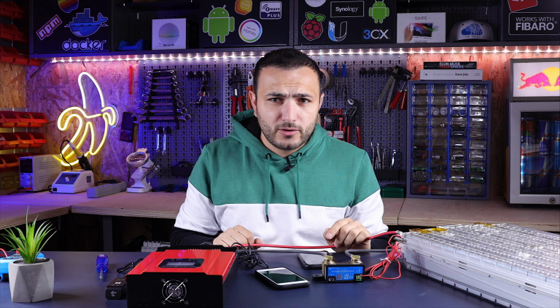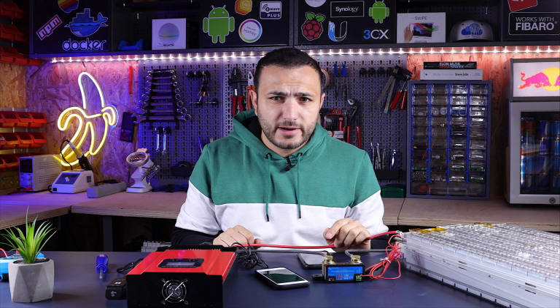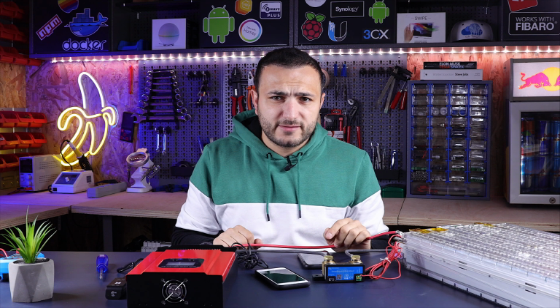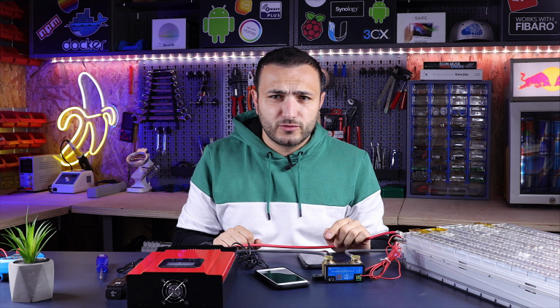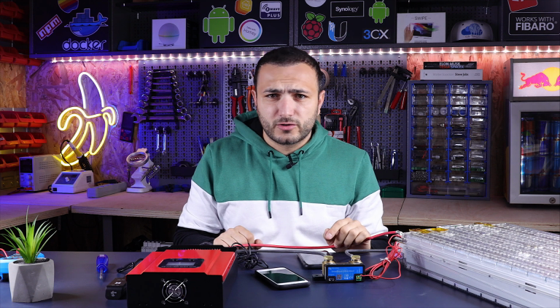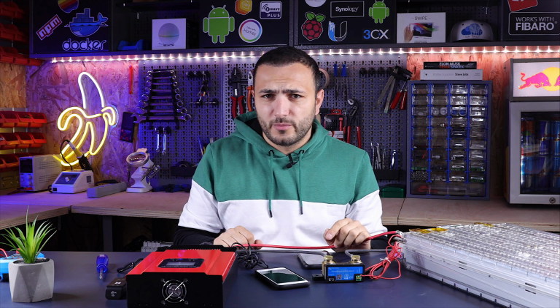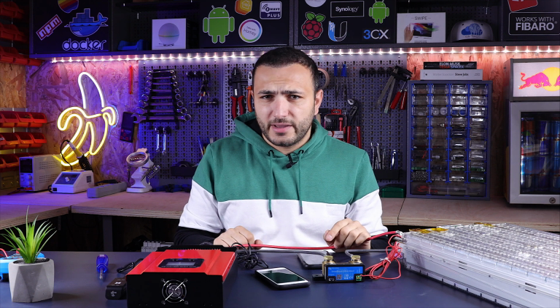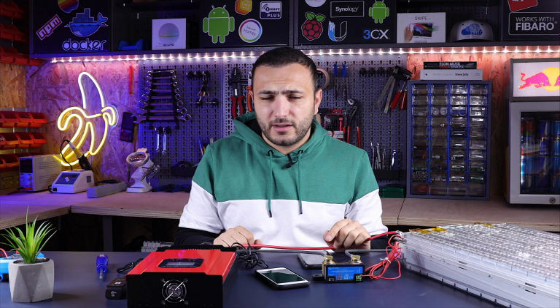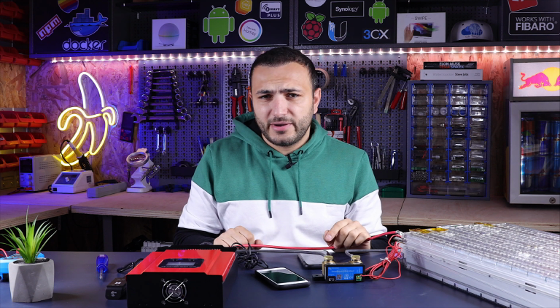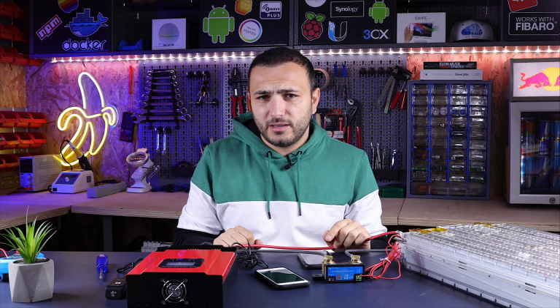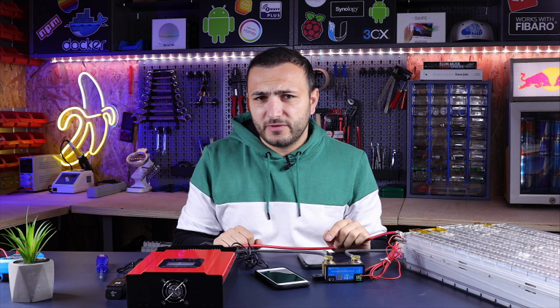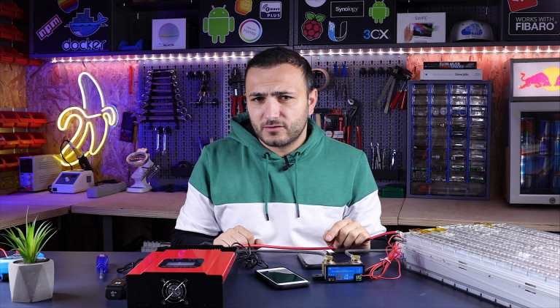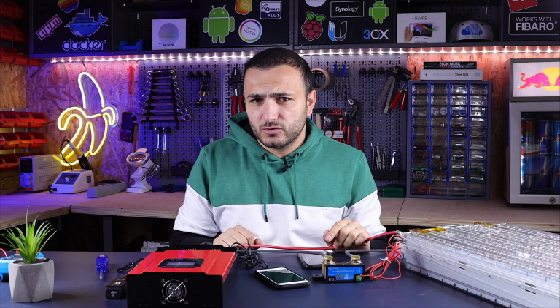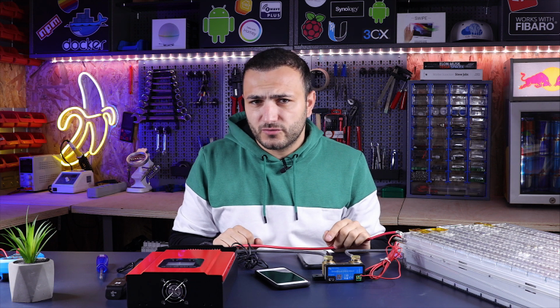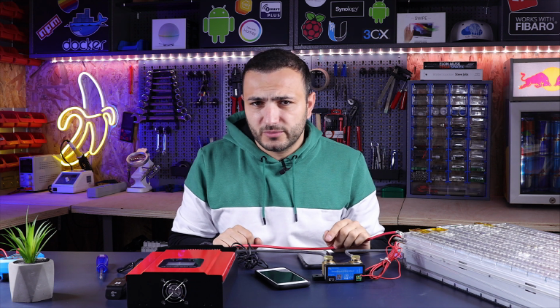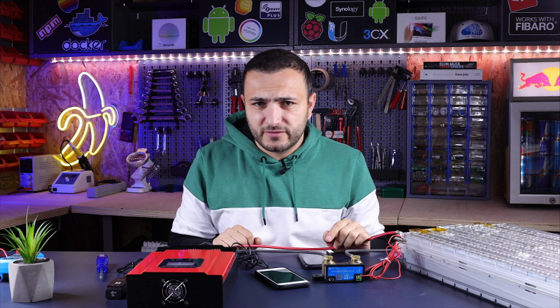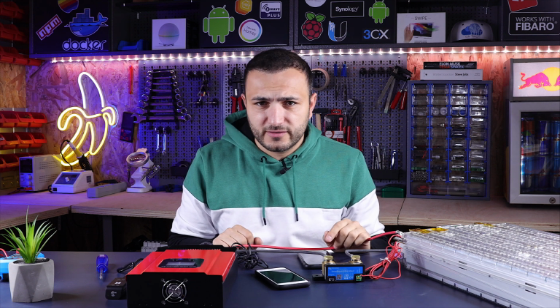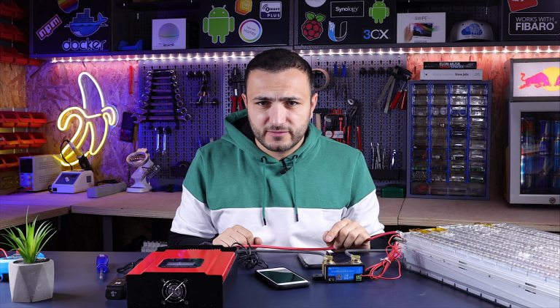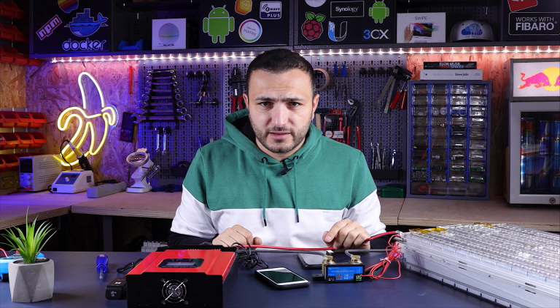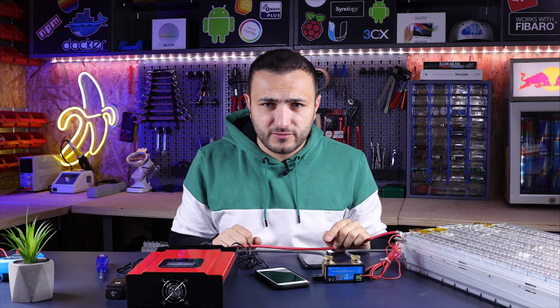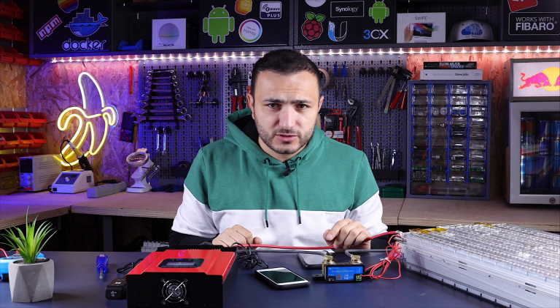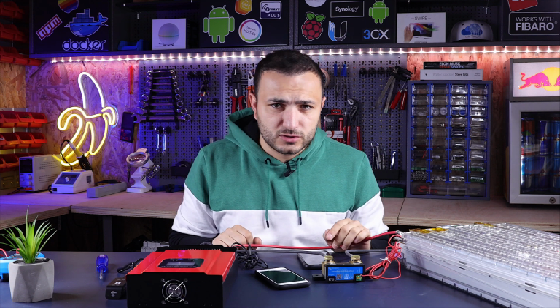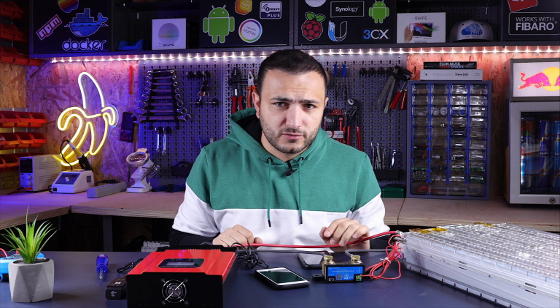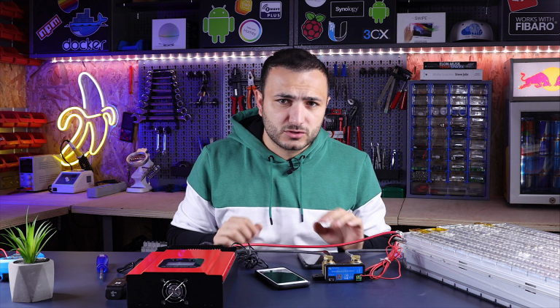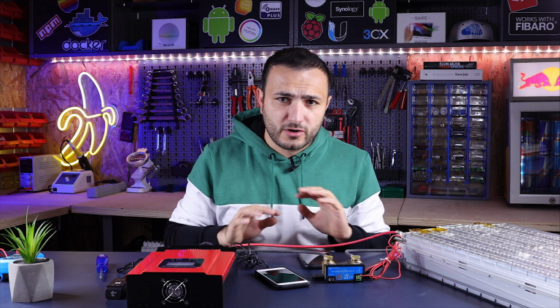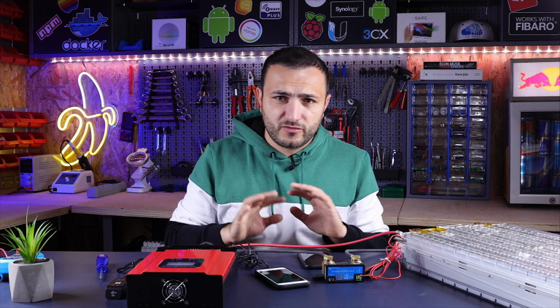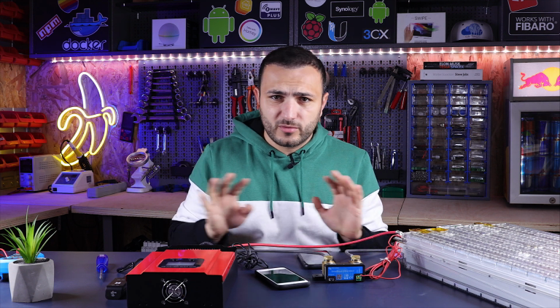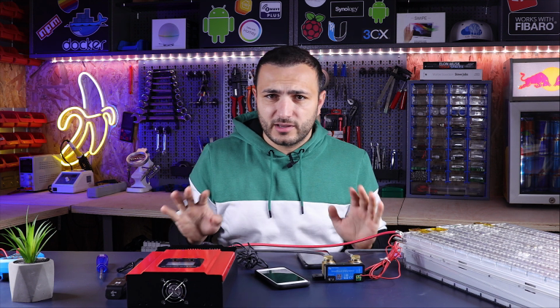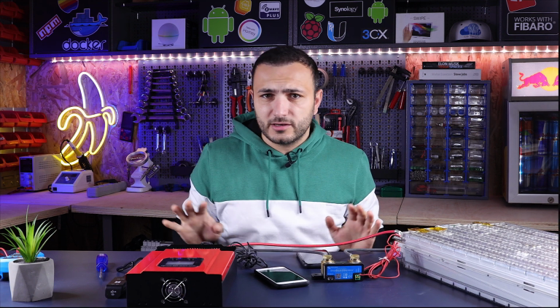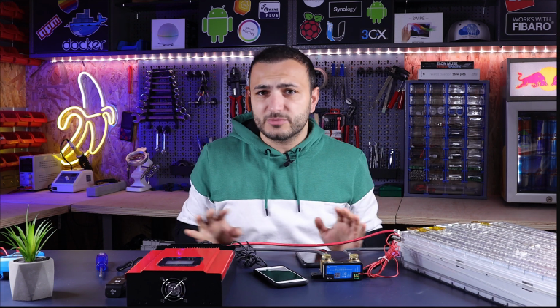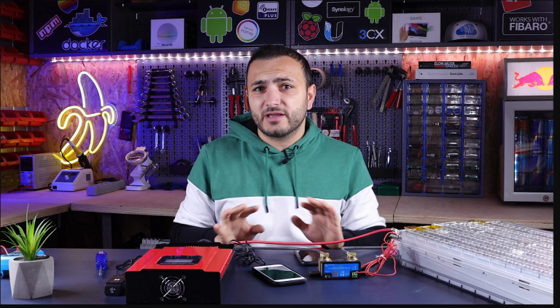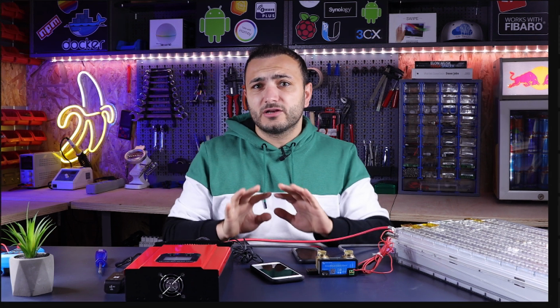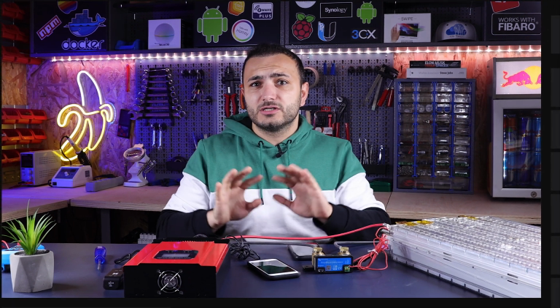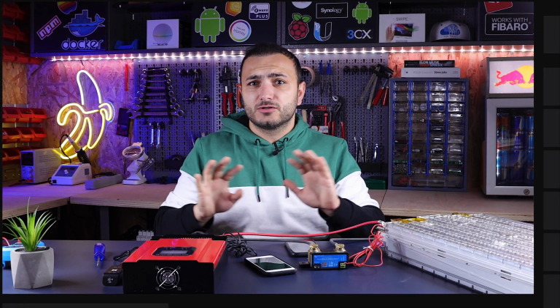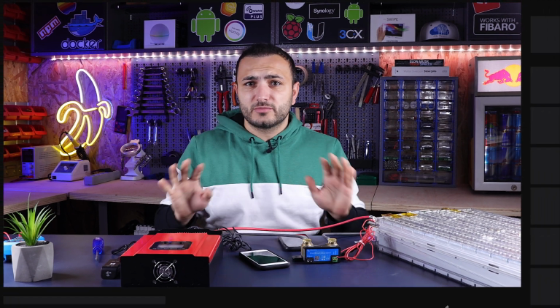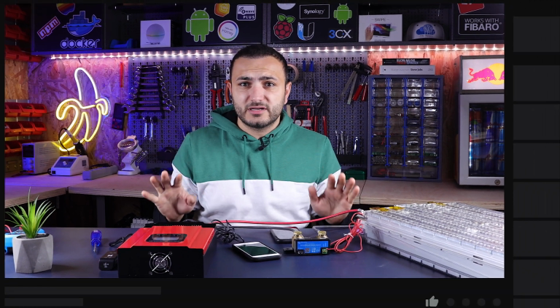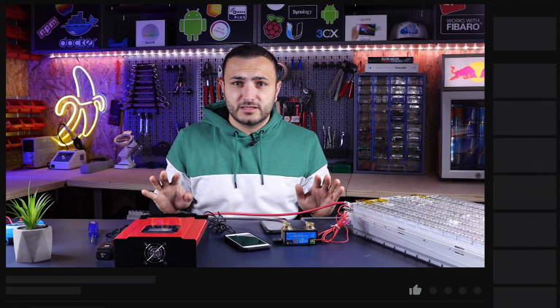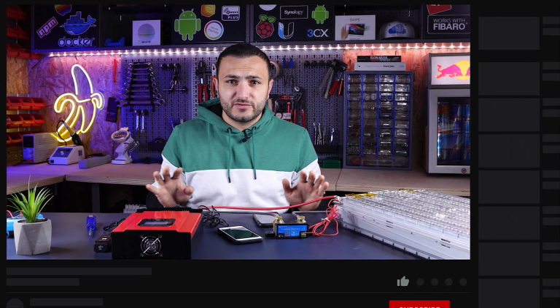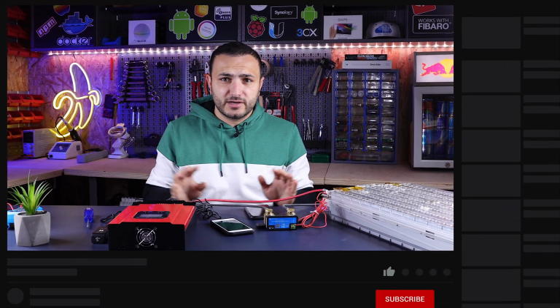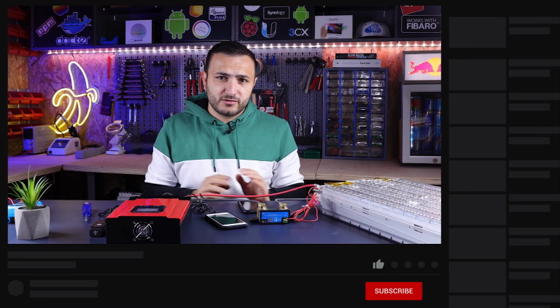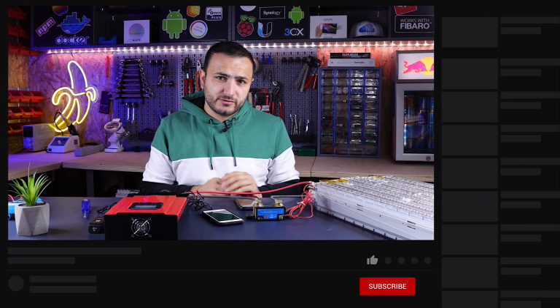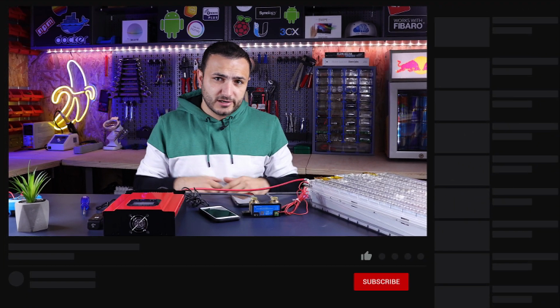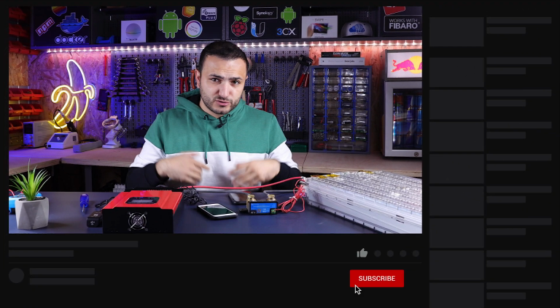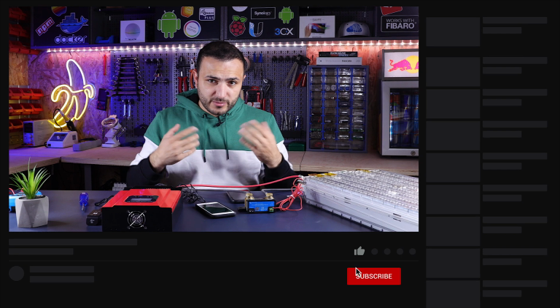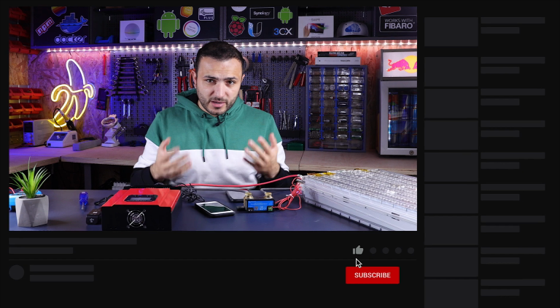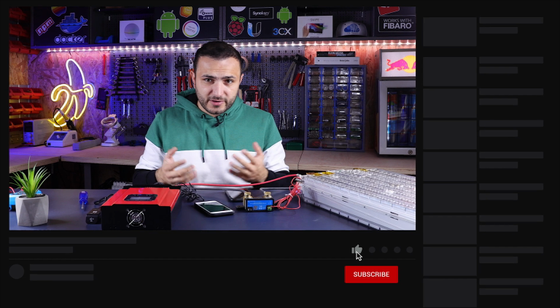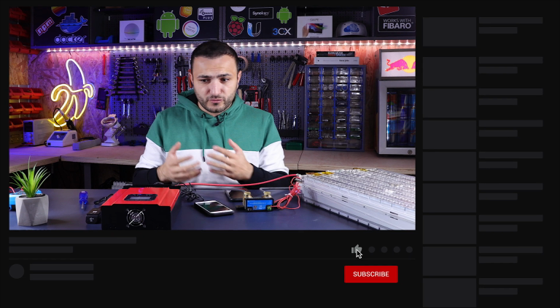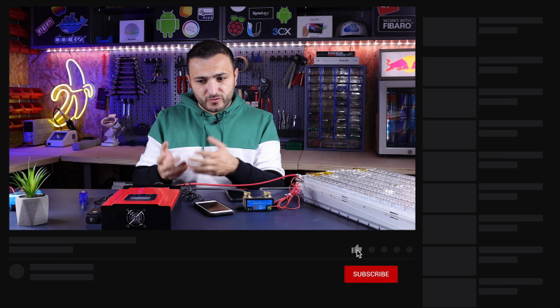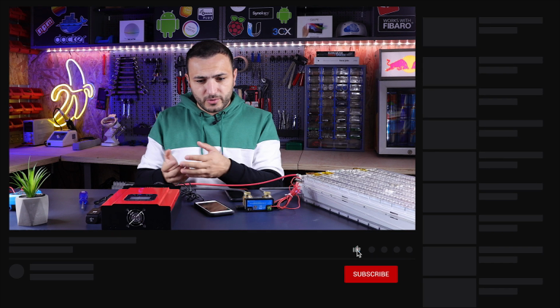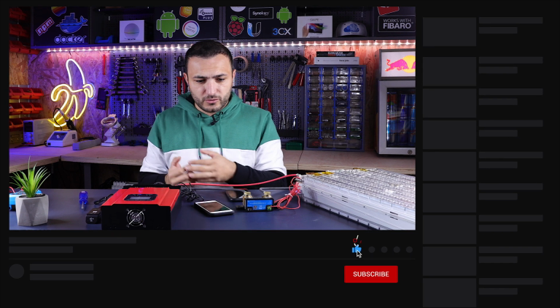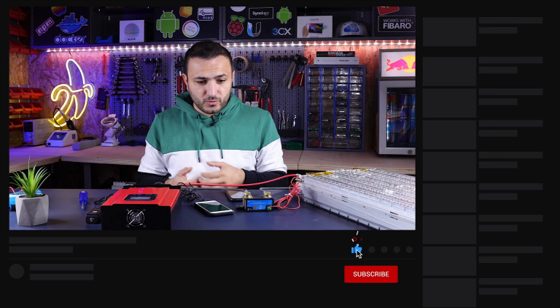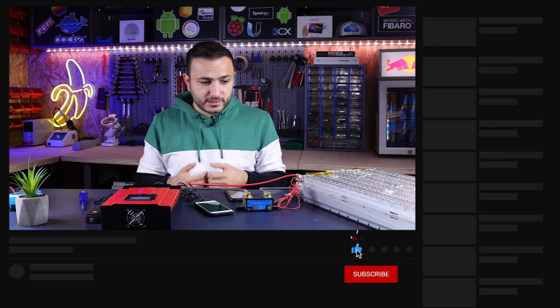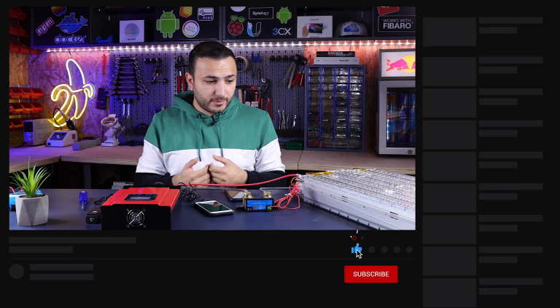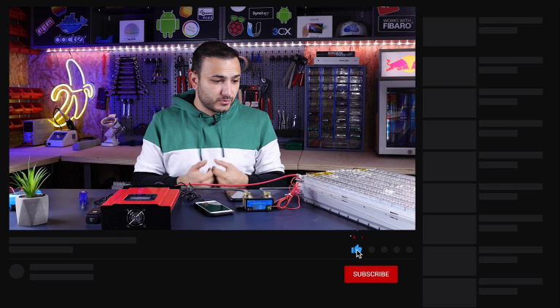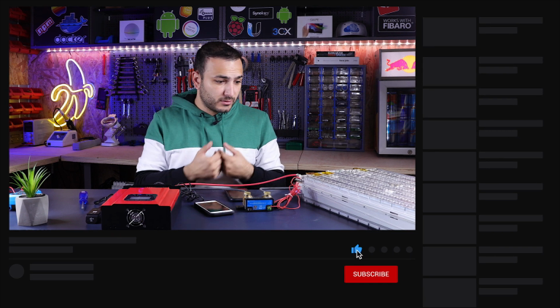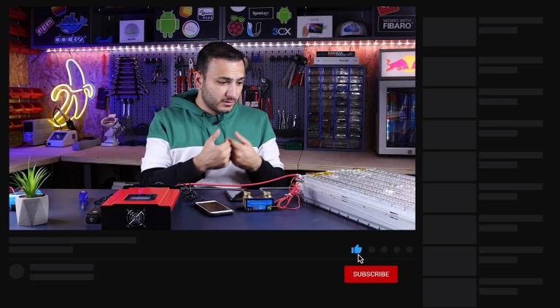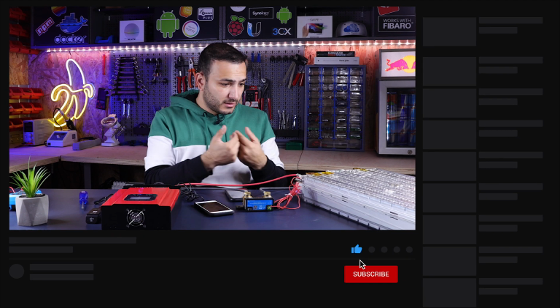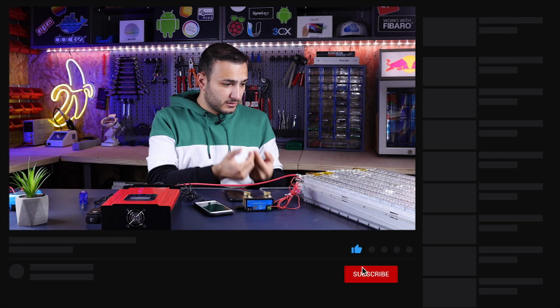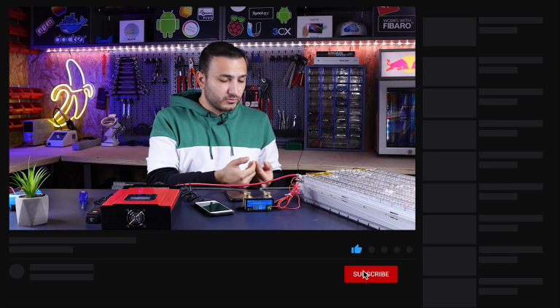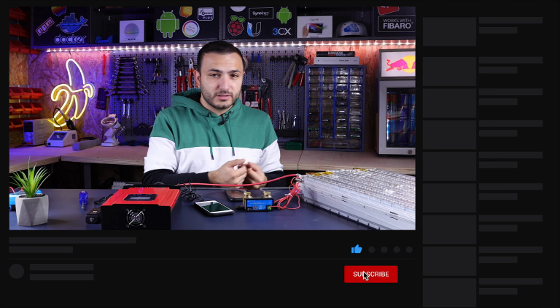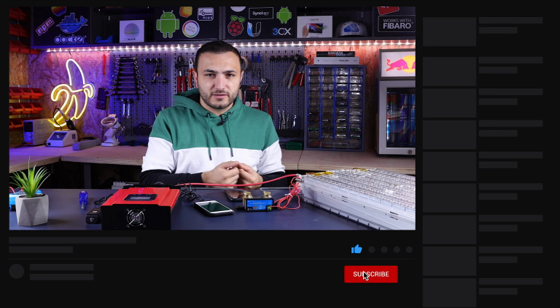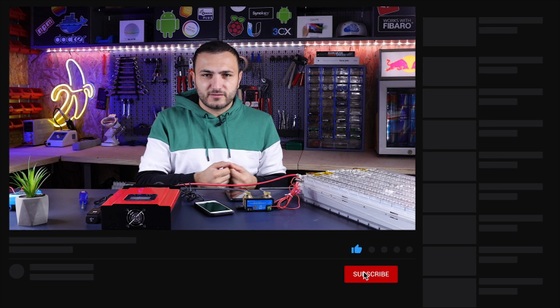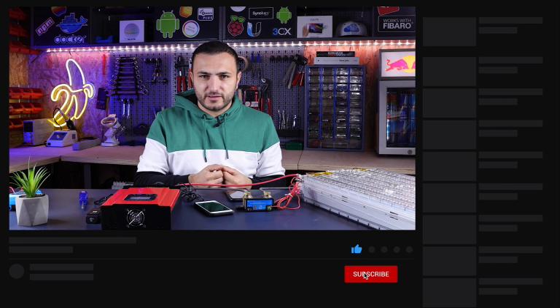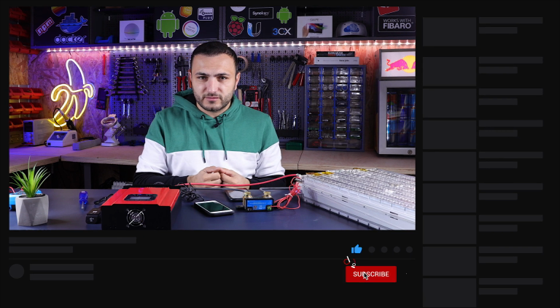Hello guys and welcome back. My name is Claudio from CSTech, and first of all sorry for my English. English is not my native language, so I'll try my best to explain what I'm going to do in this test.